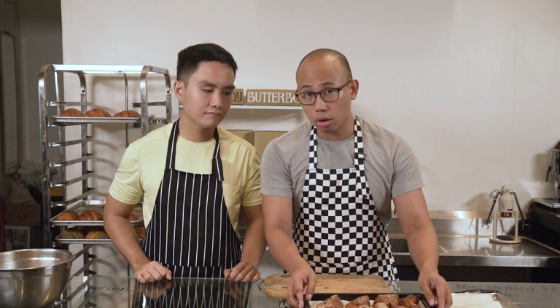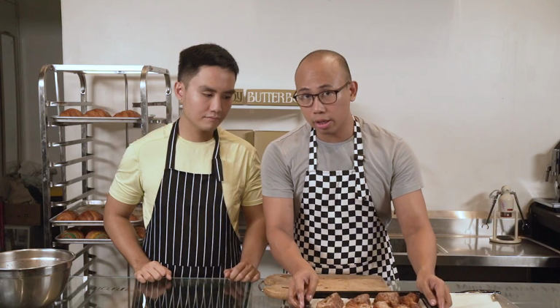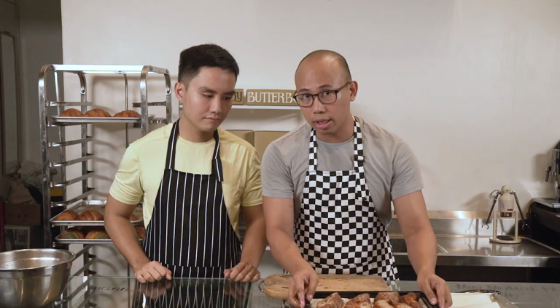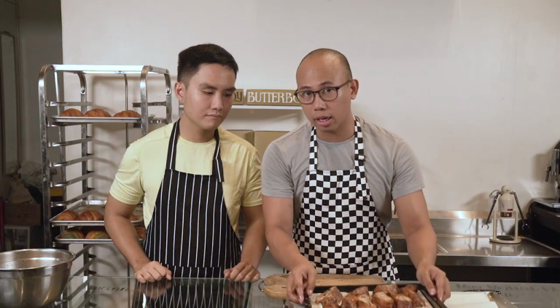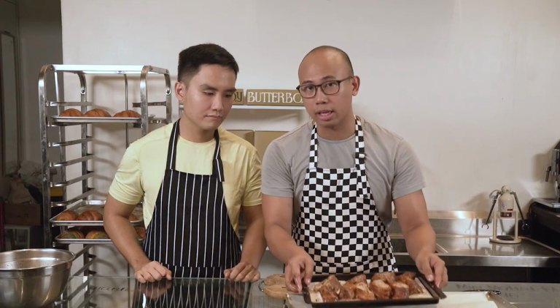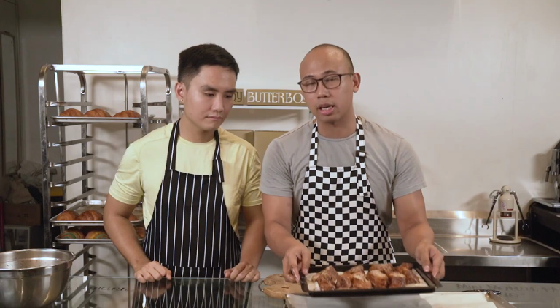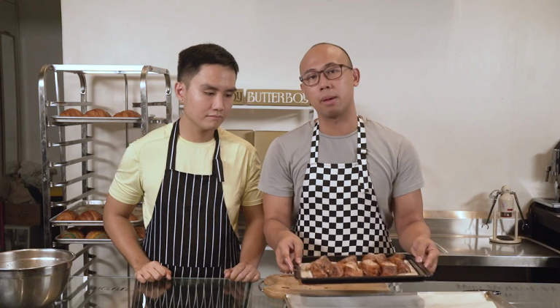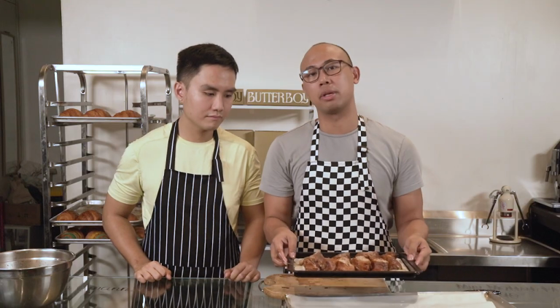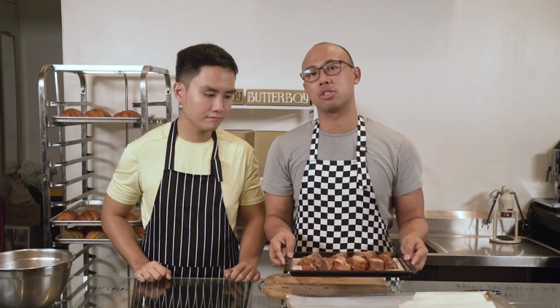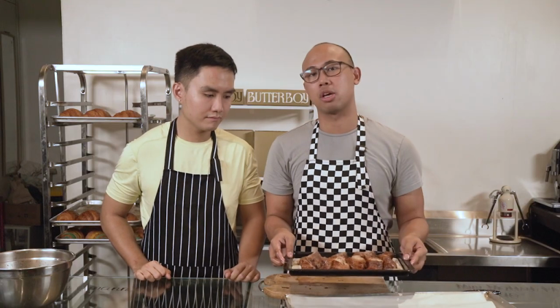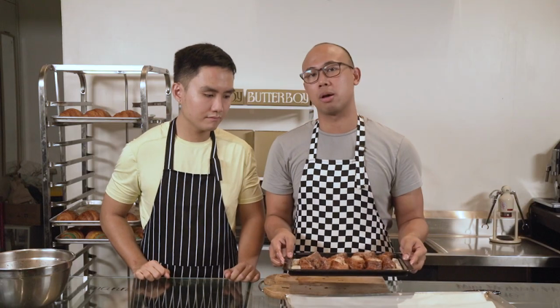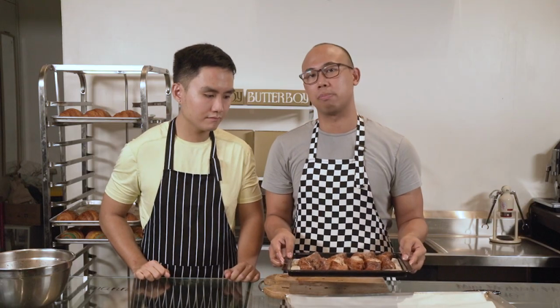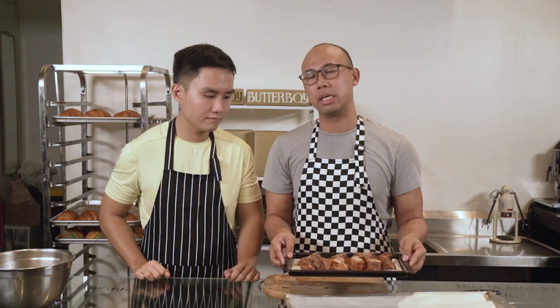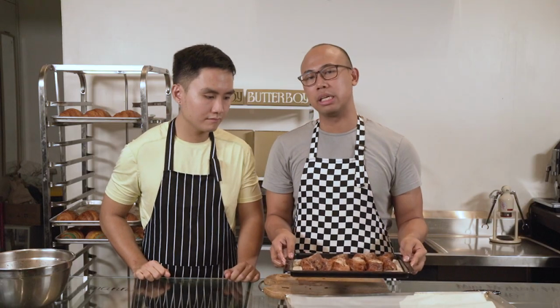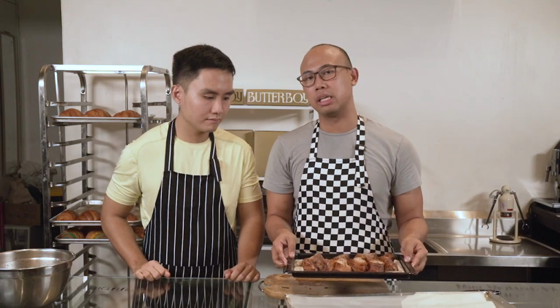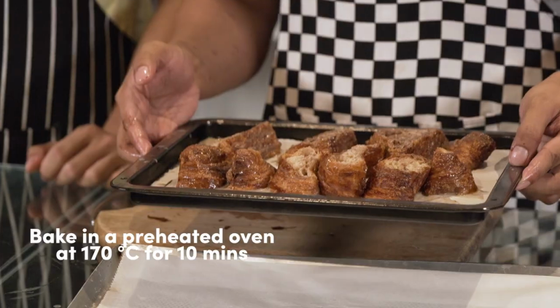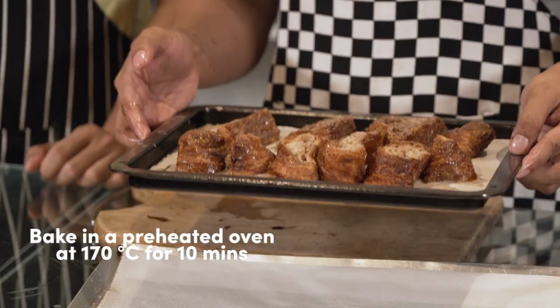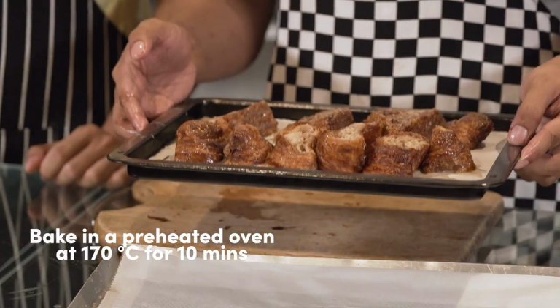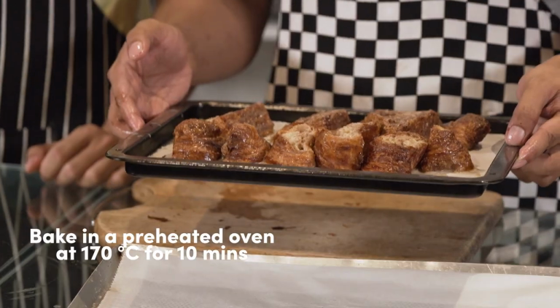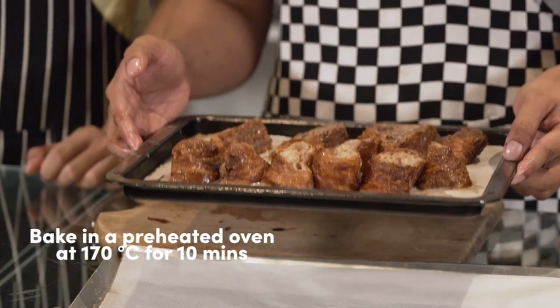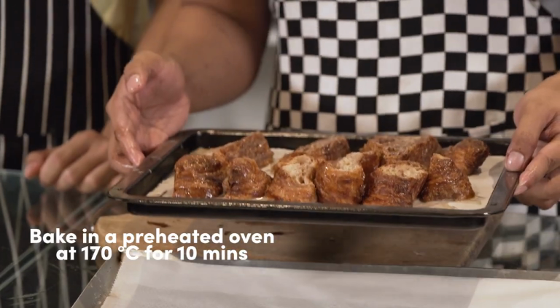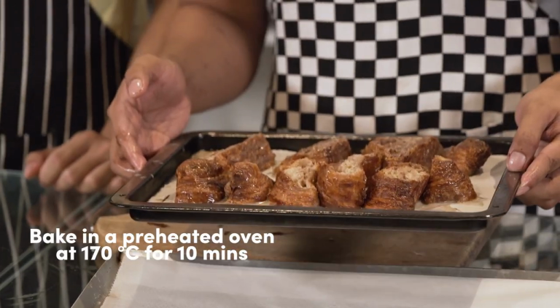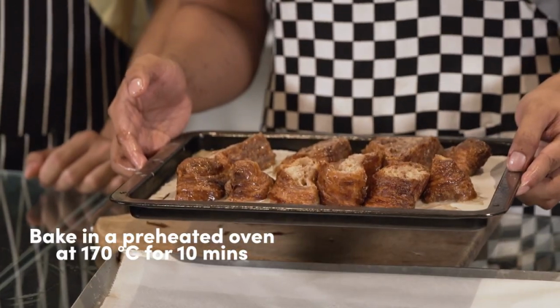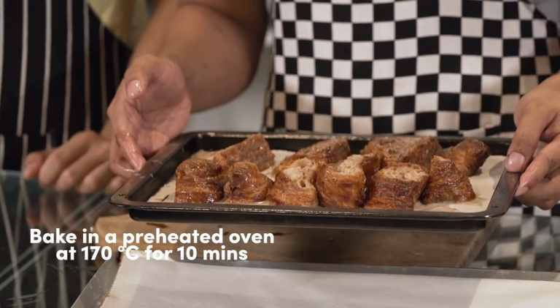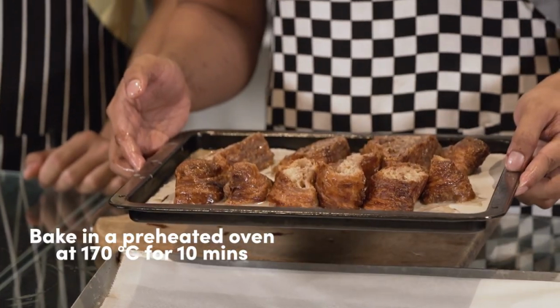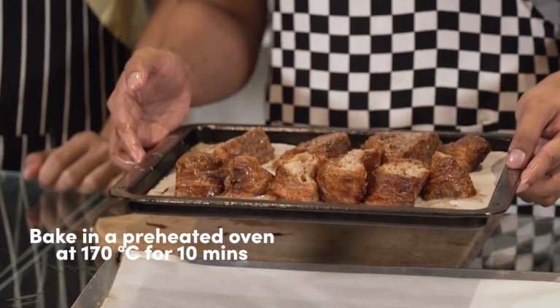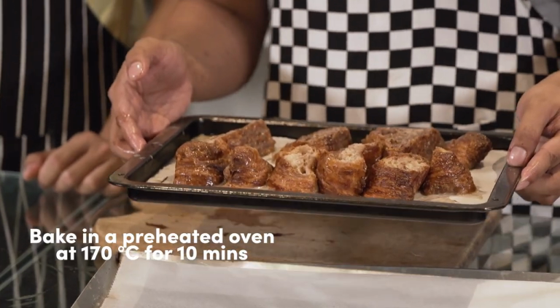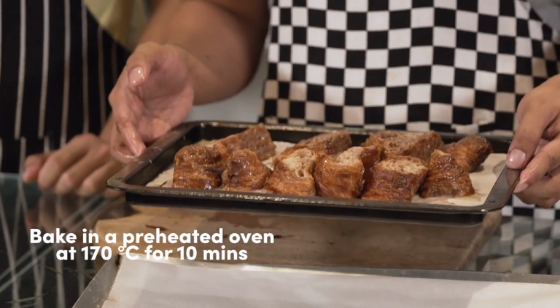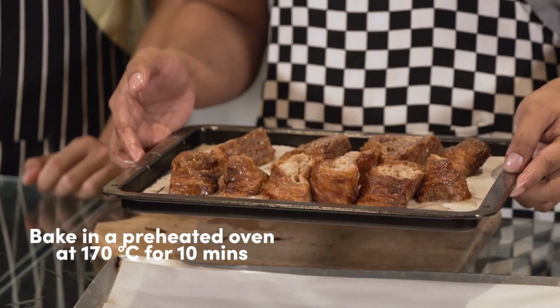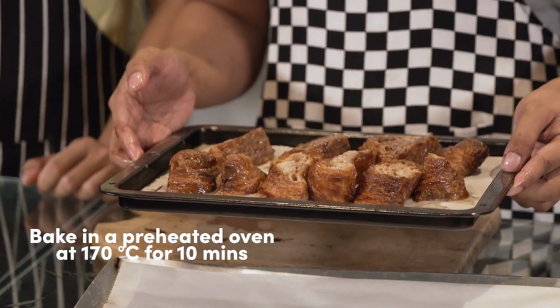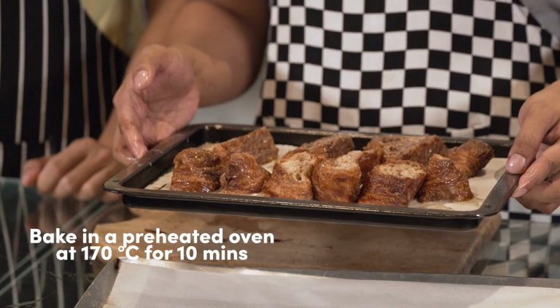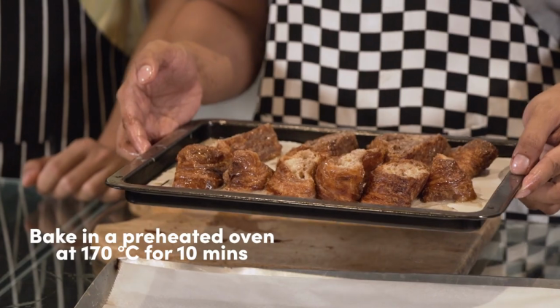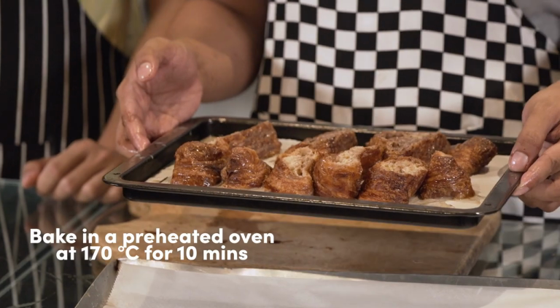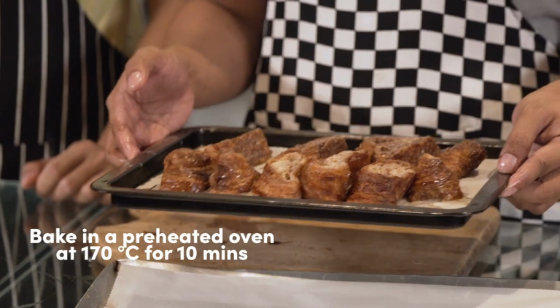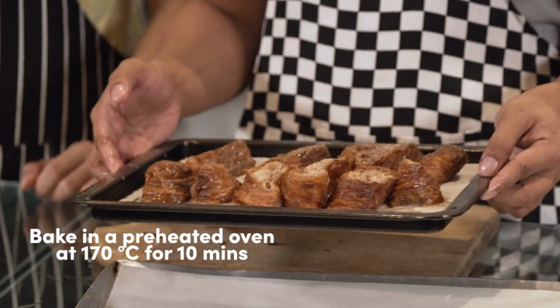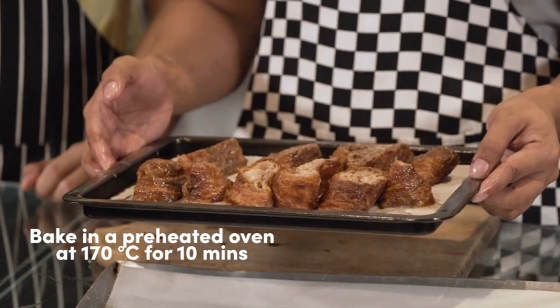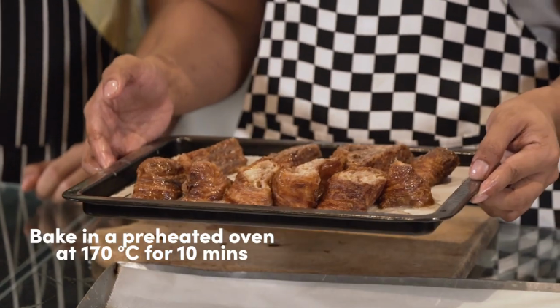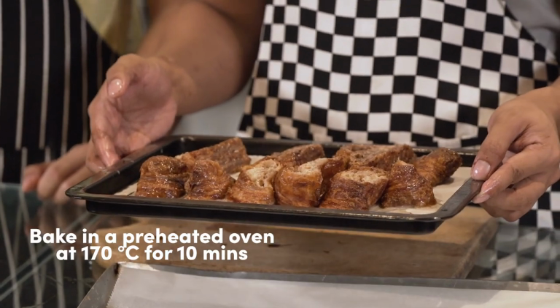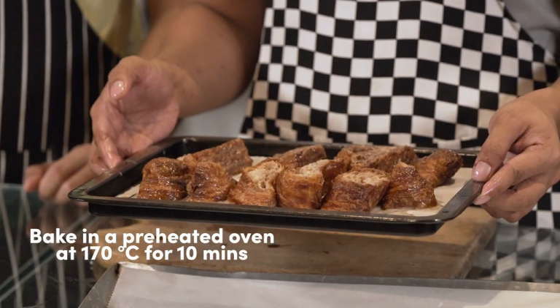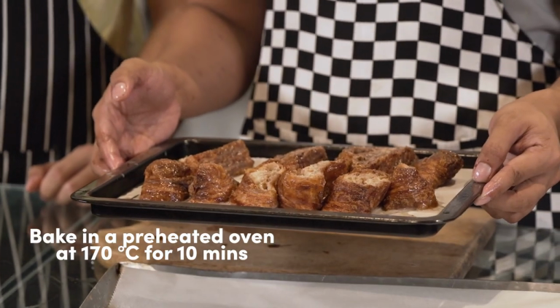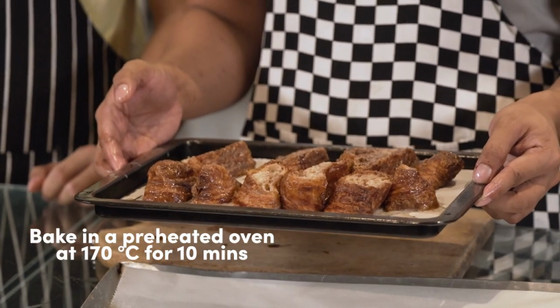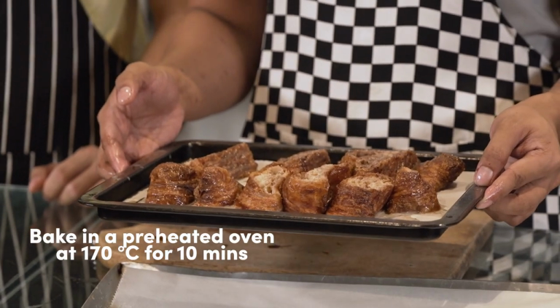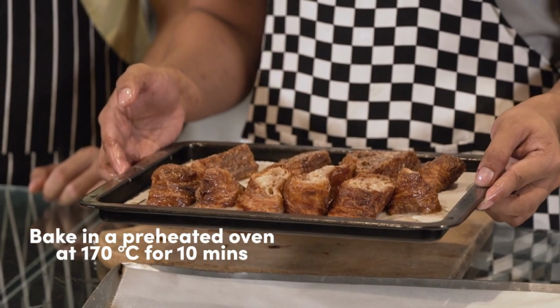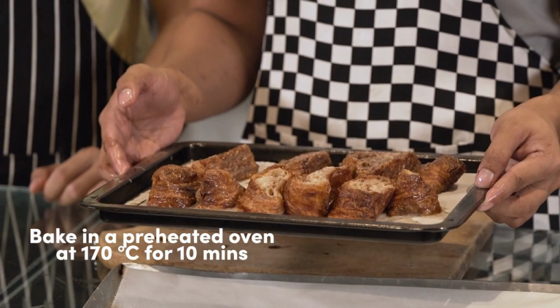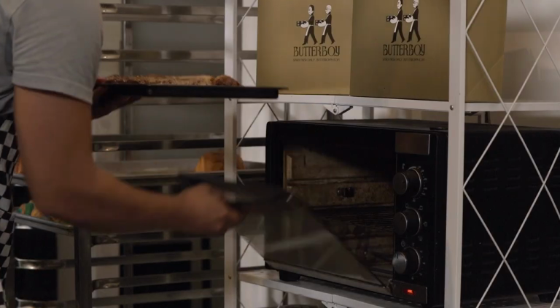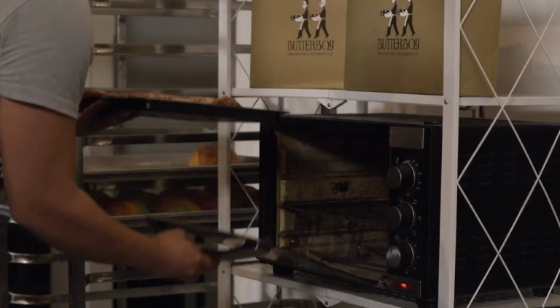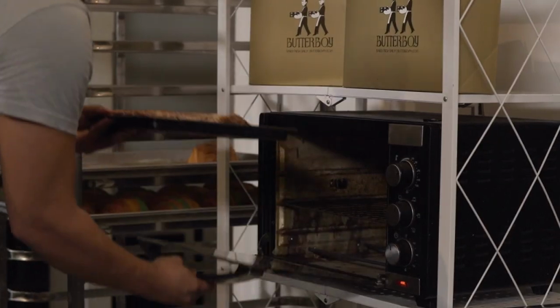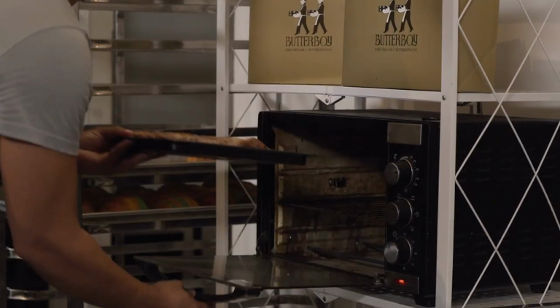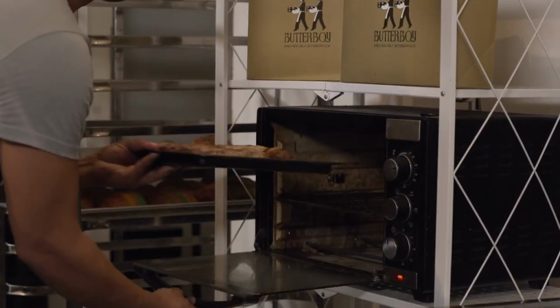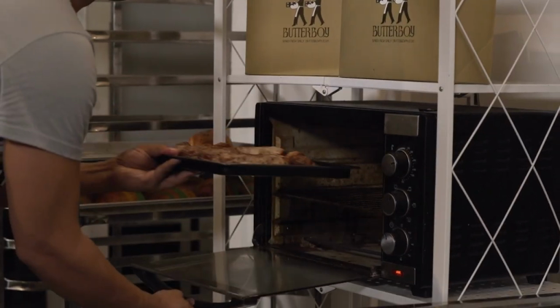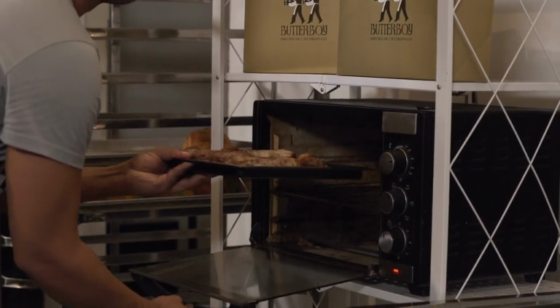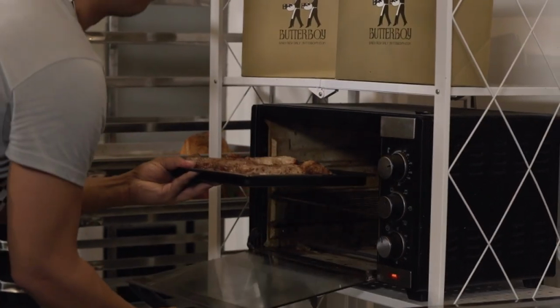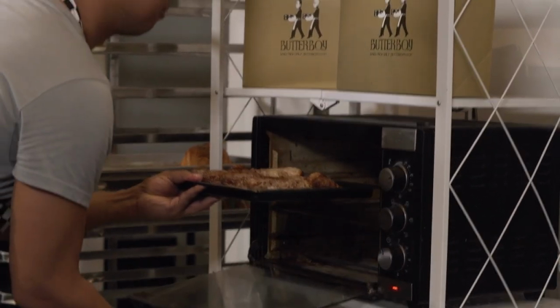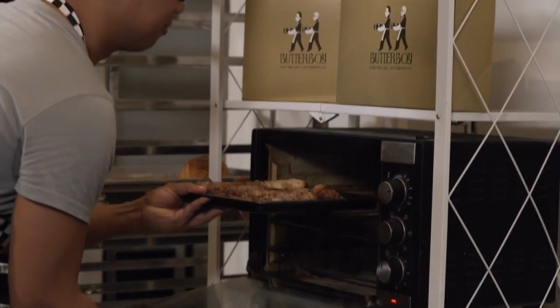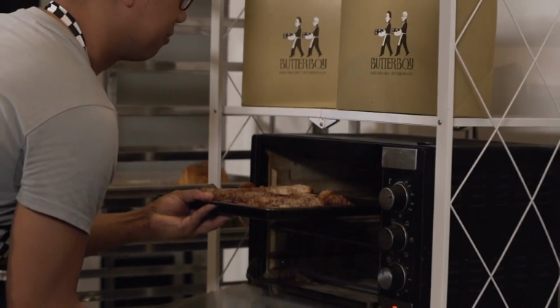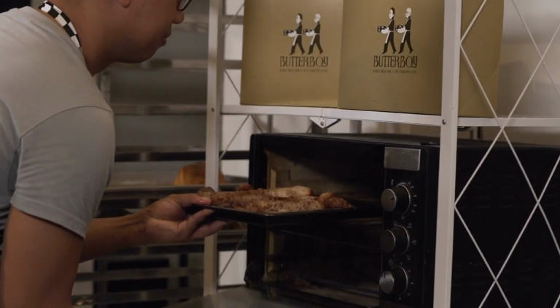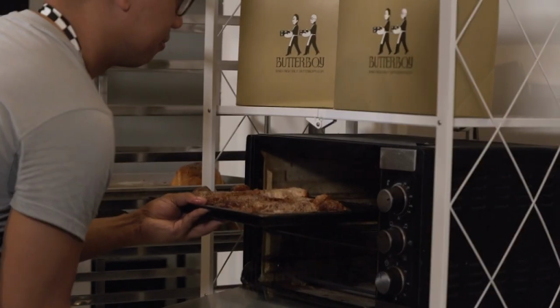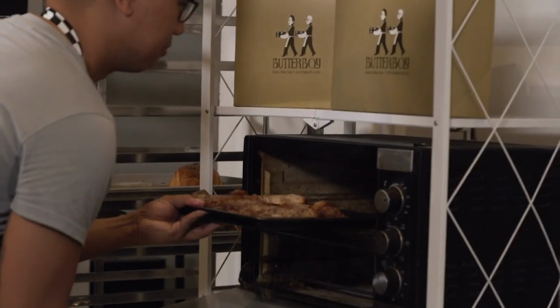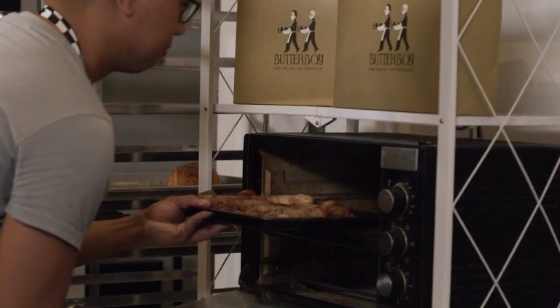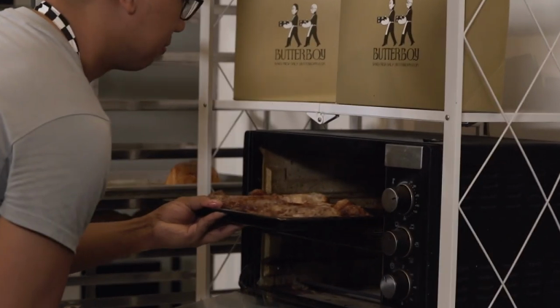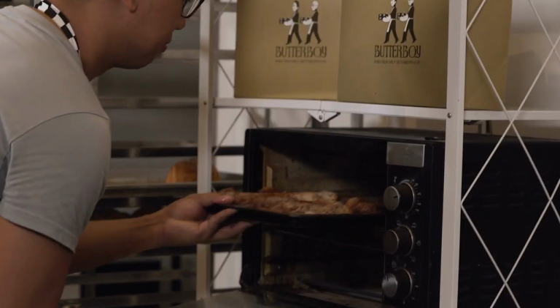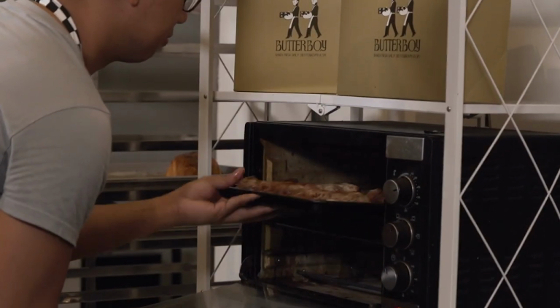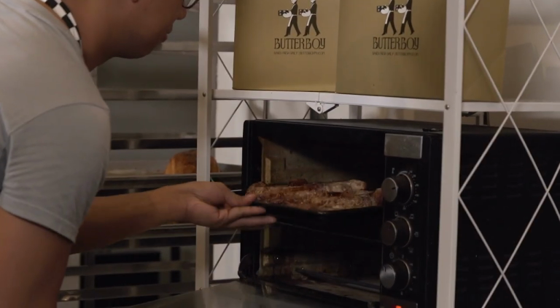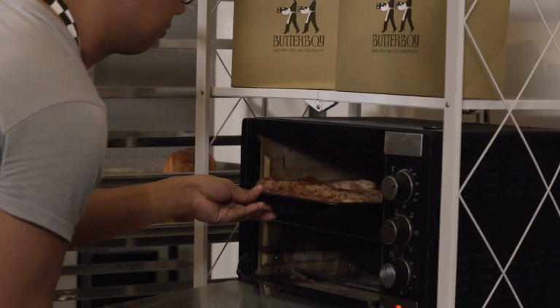Place the soaked bread onto a tray and put it in a preheated oven at 170 degrees Celsius for 10 minutes or until golden brown.